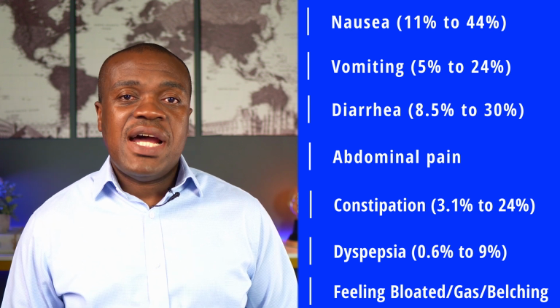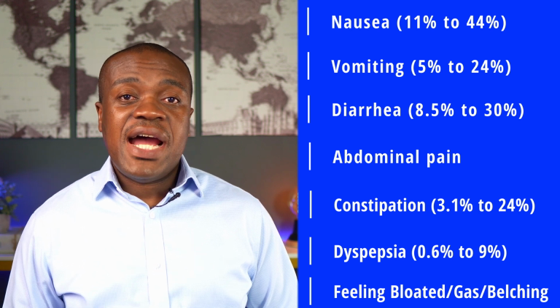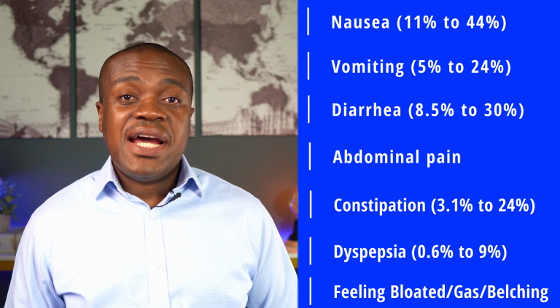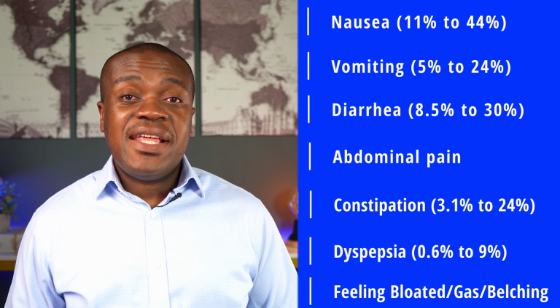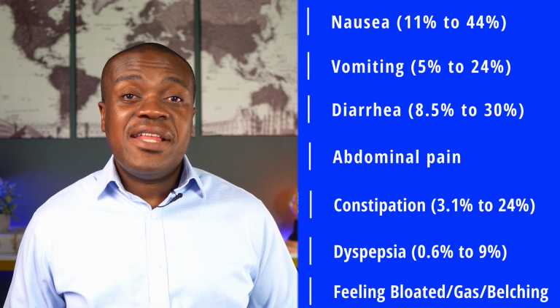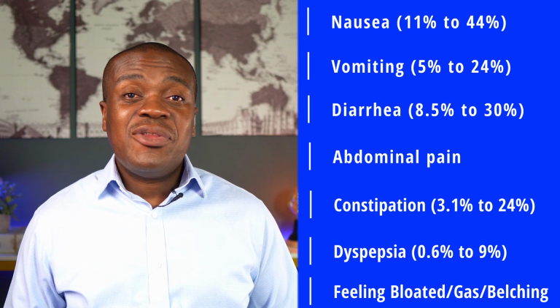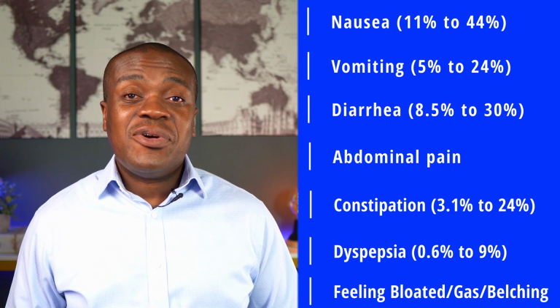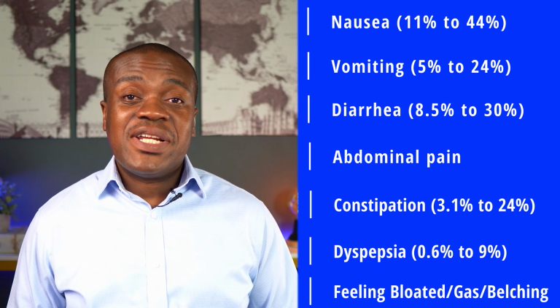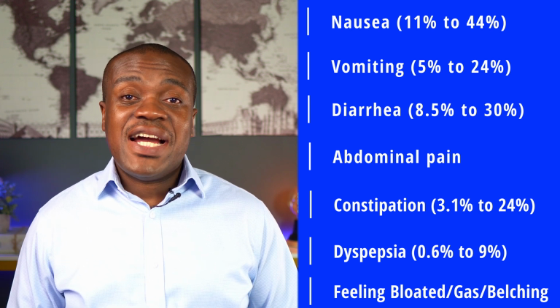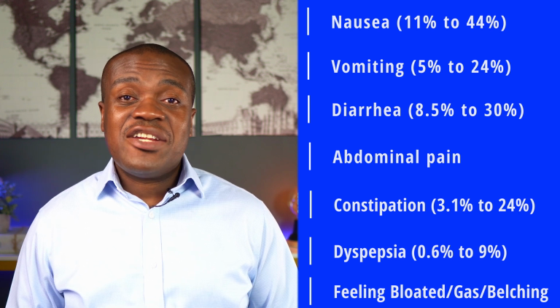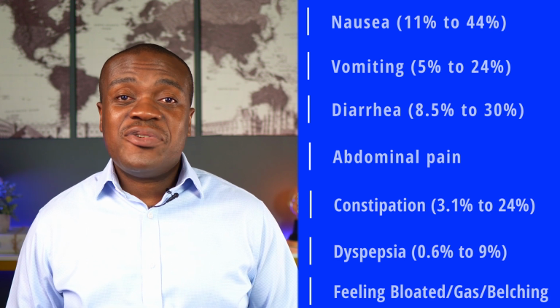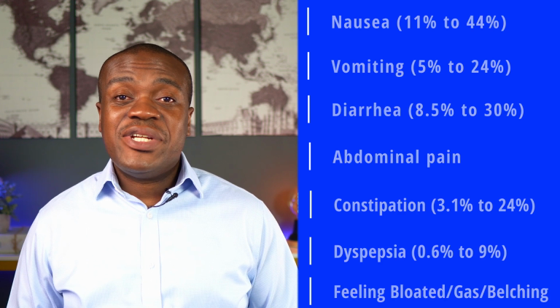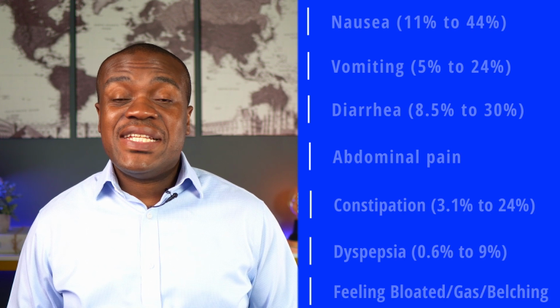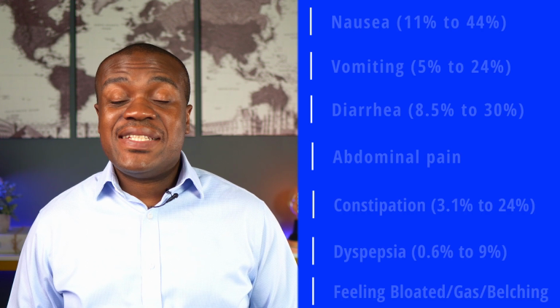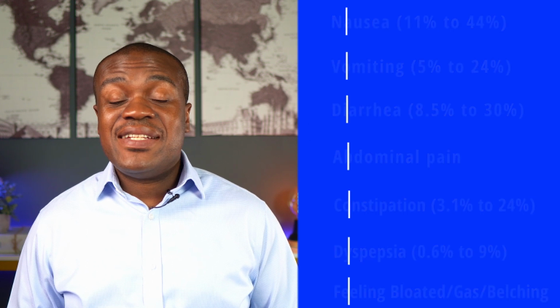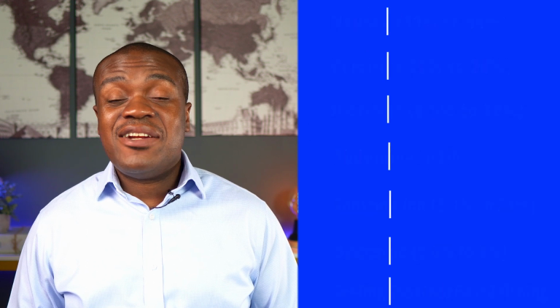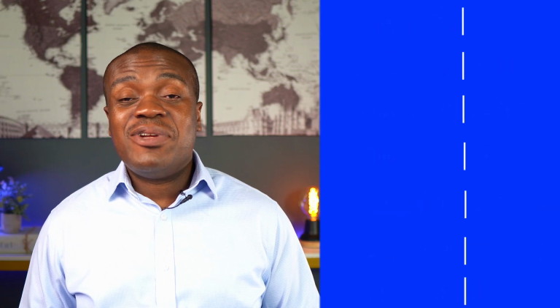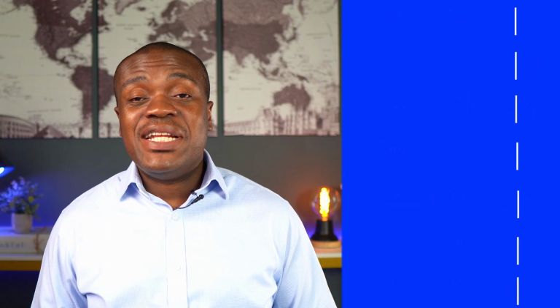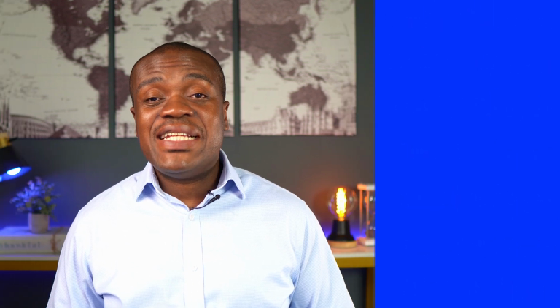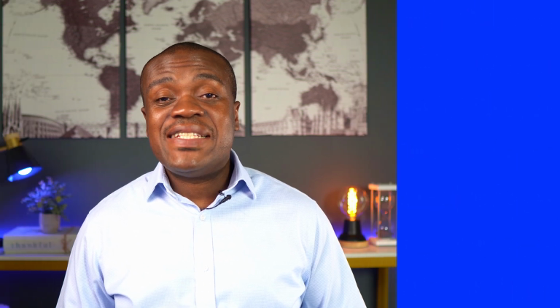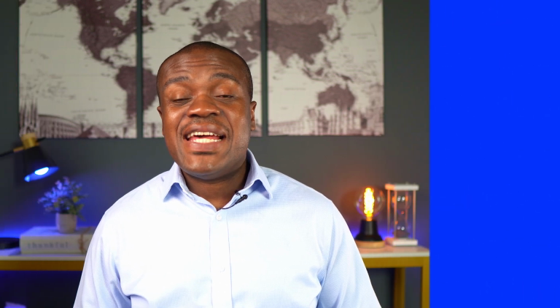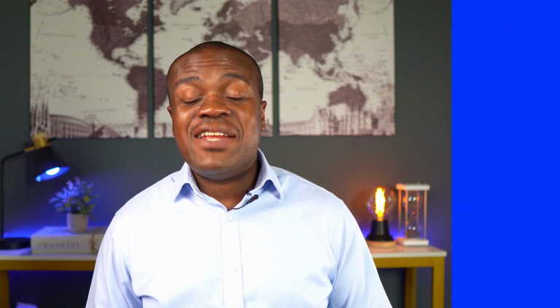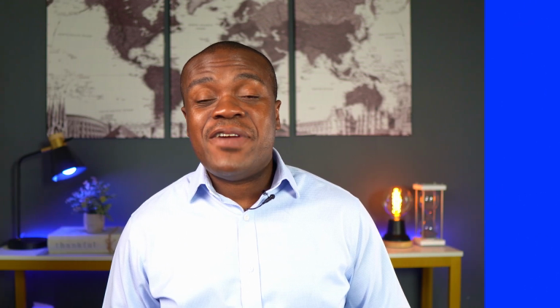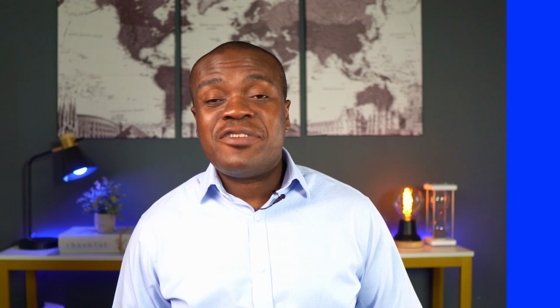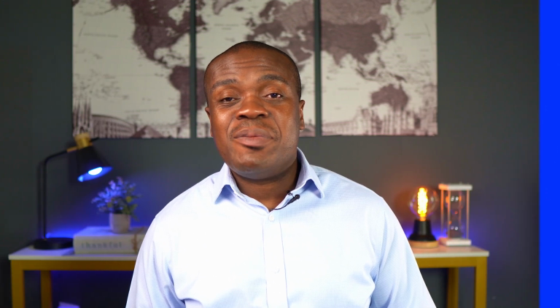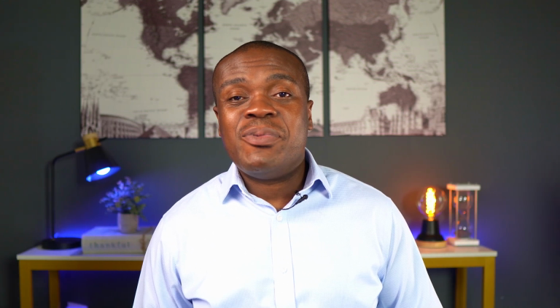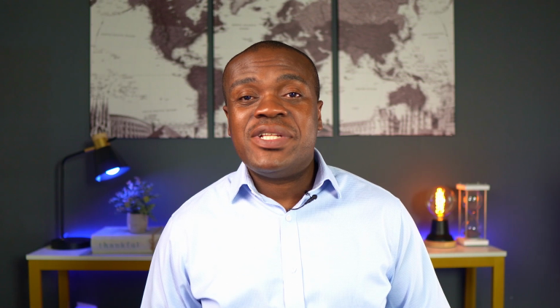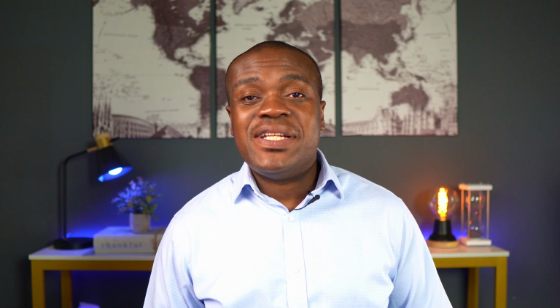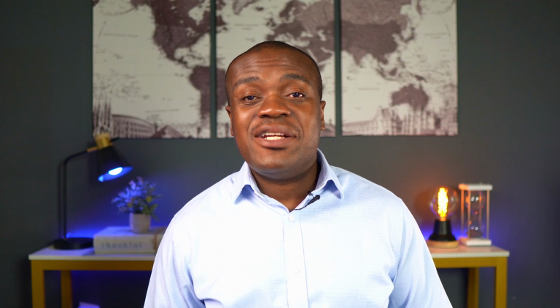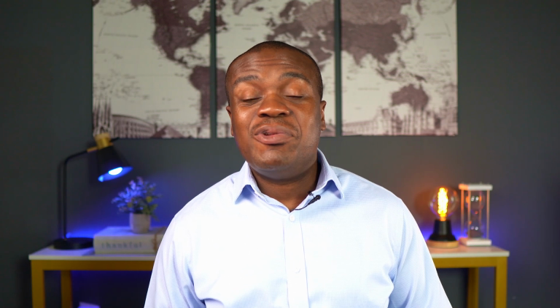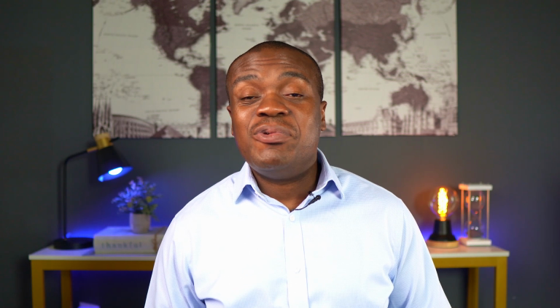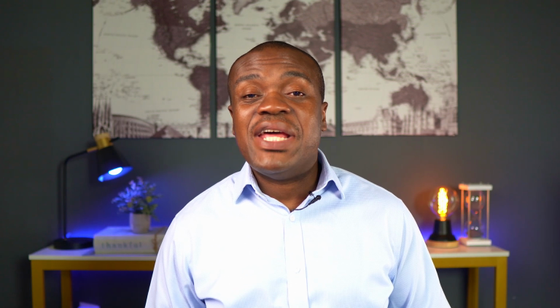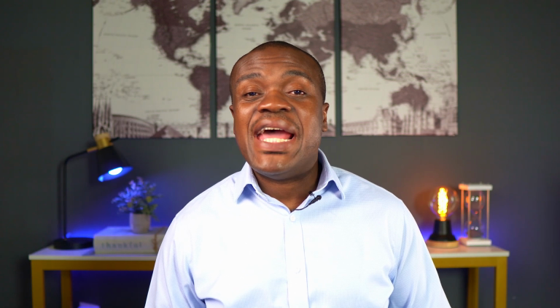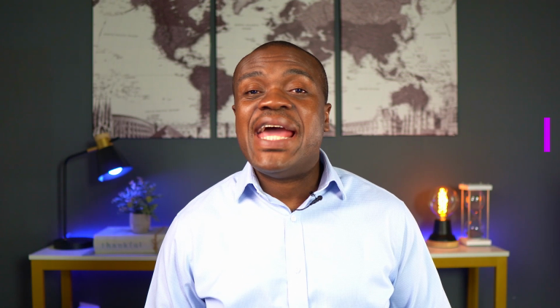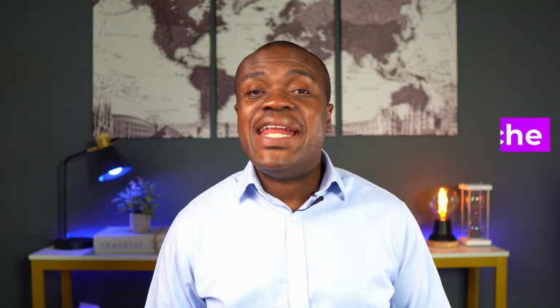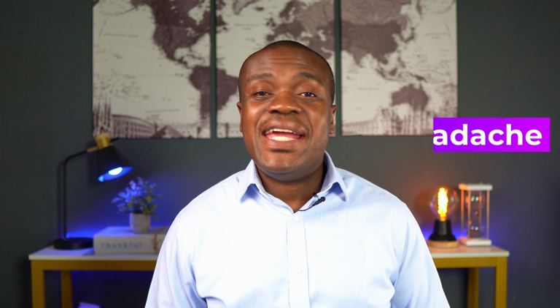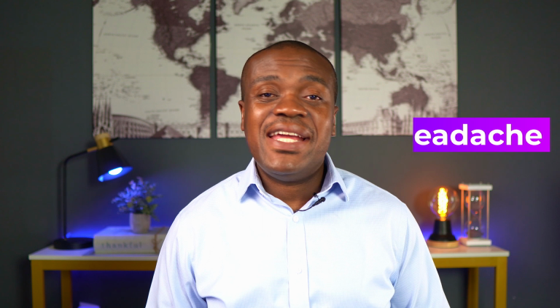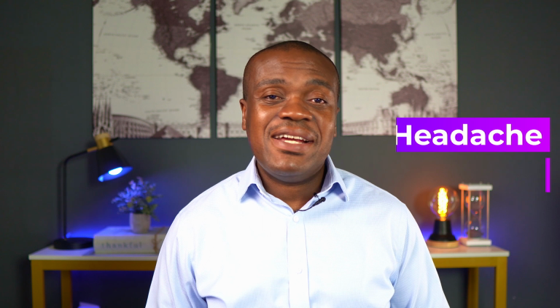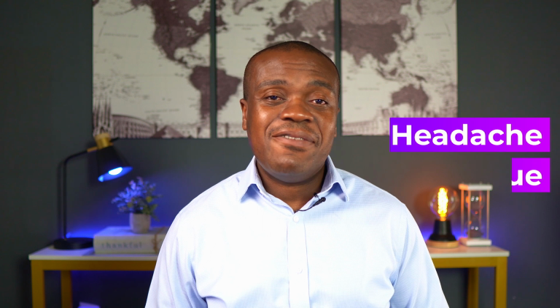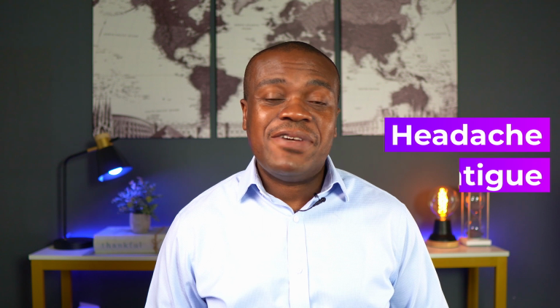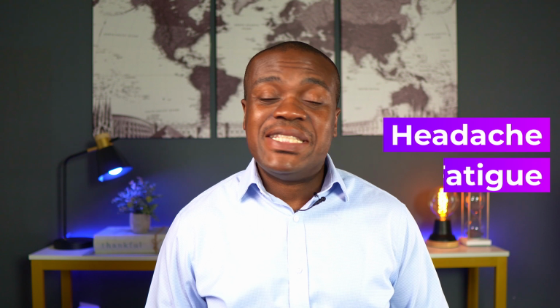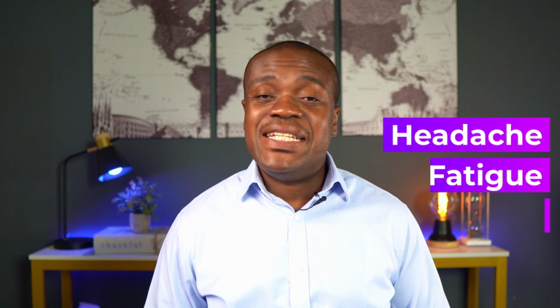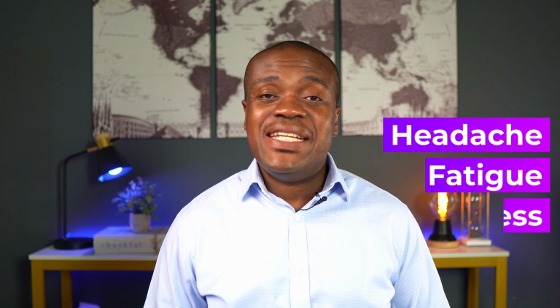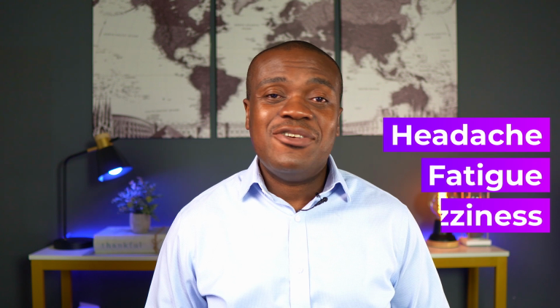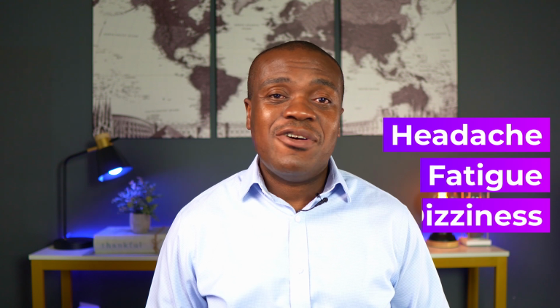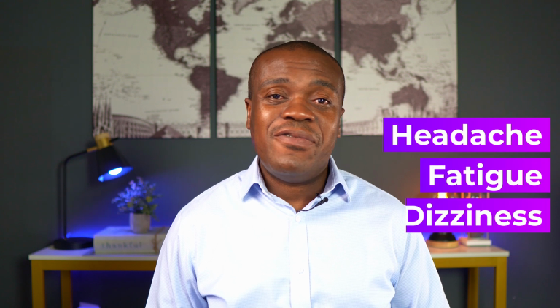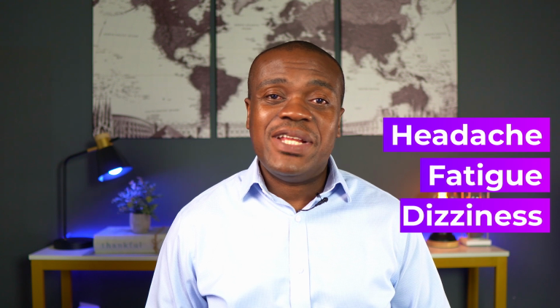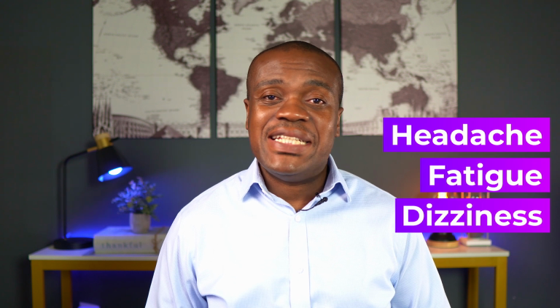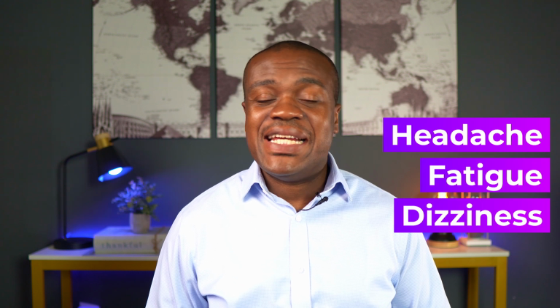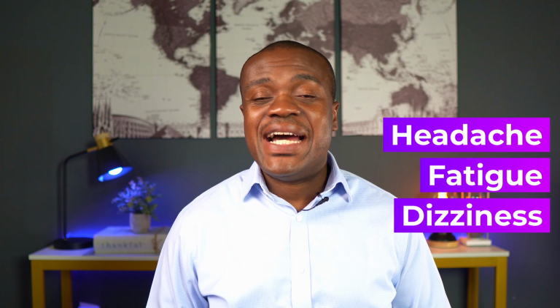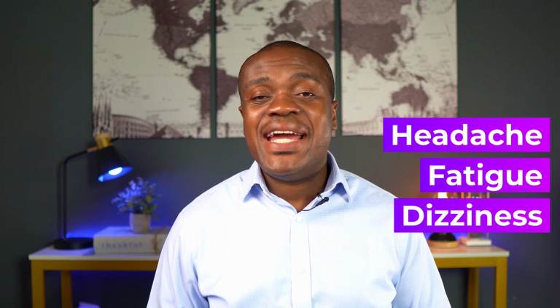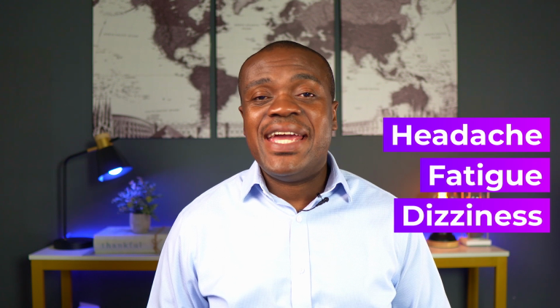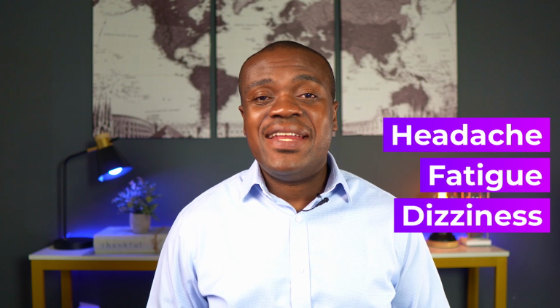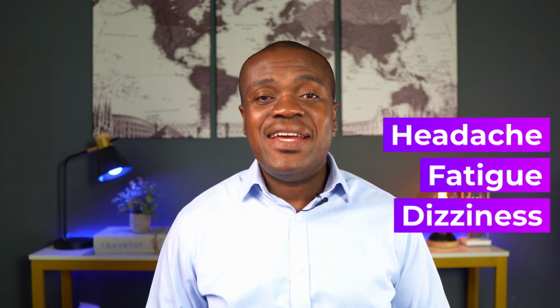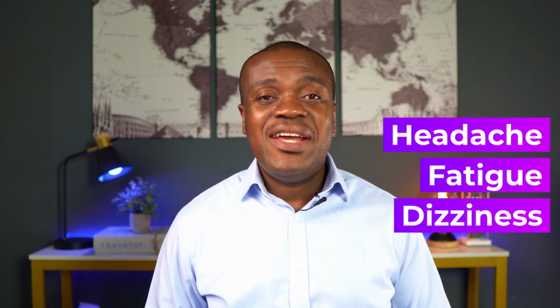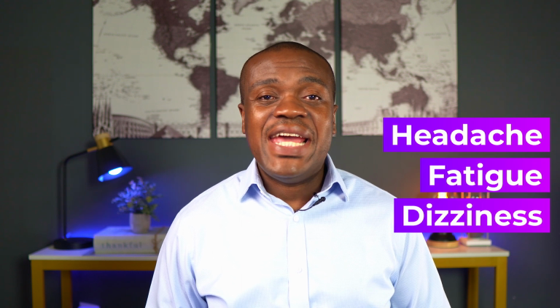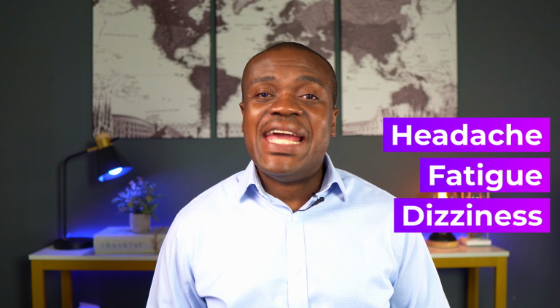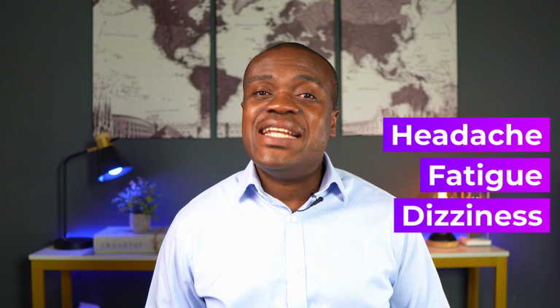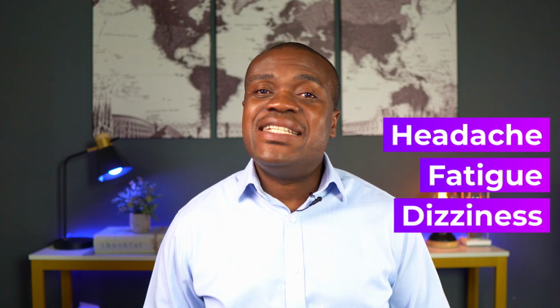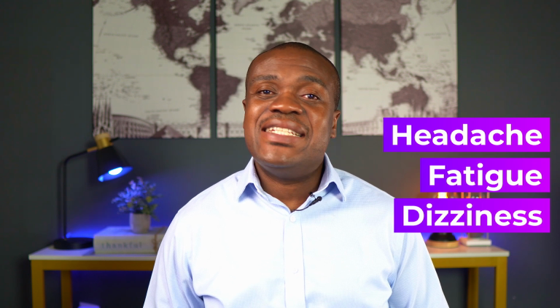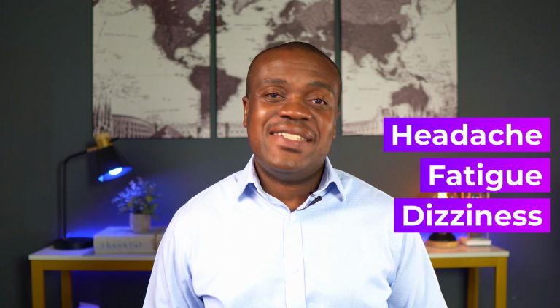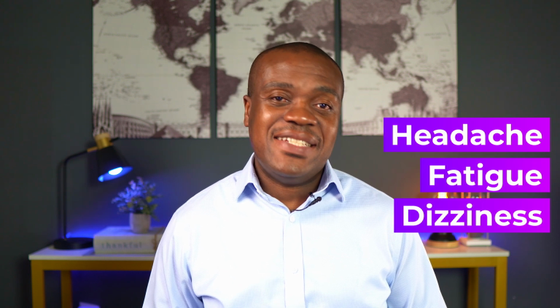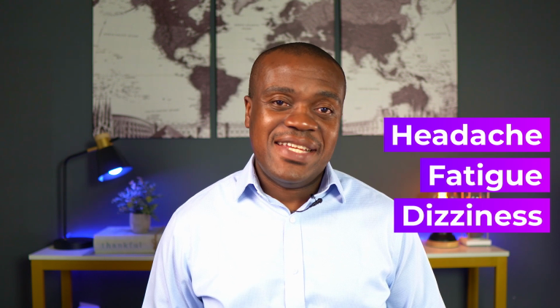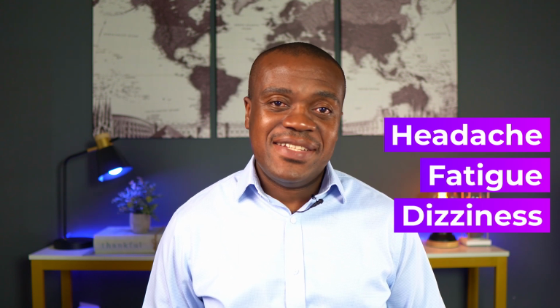Other non-gastrointestinal related side effects reported include headache, fatigue or feeling tired, and dizziness.